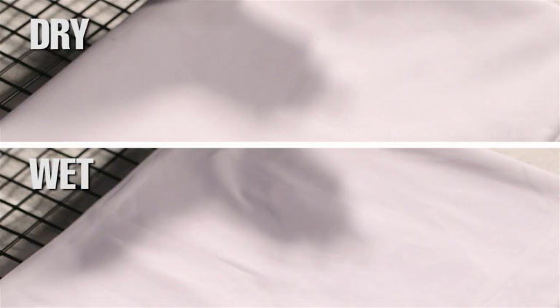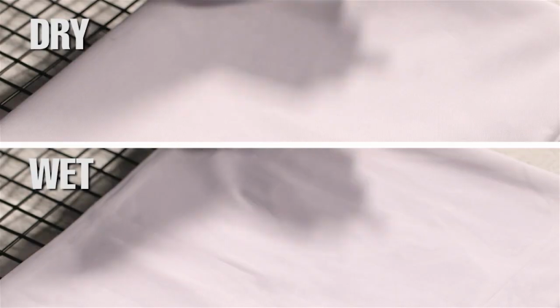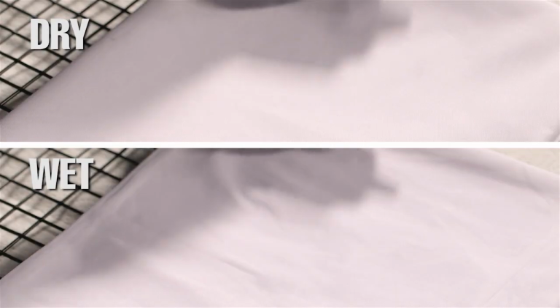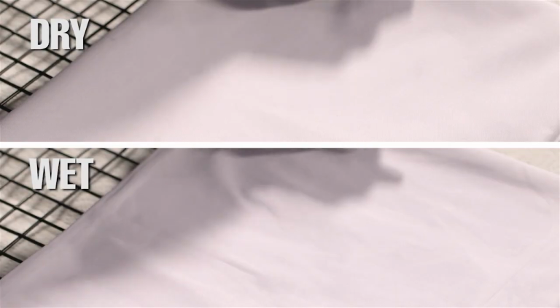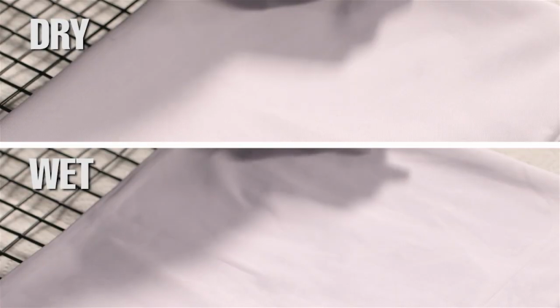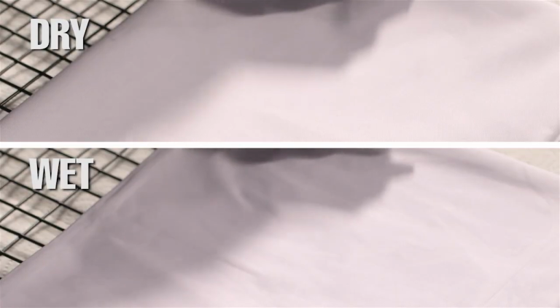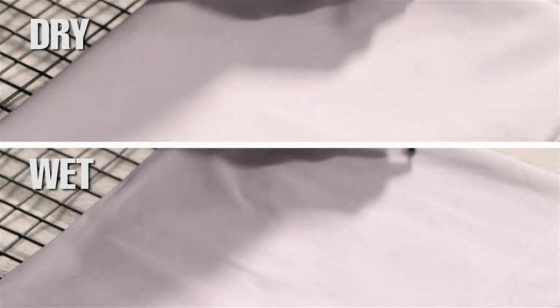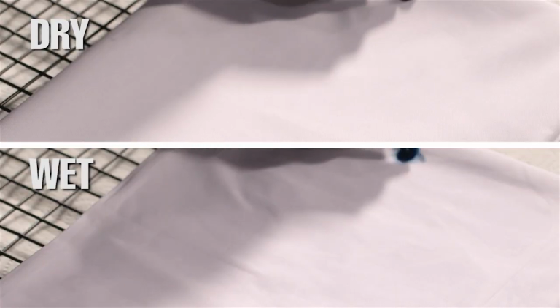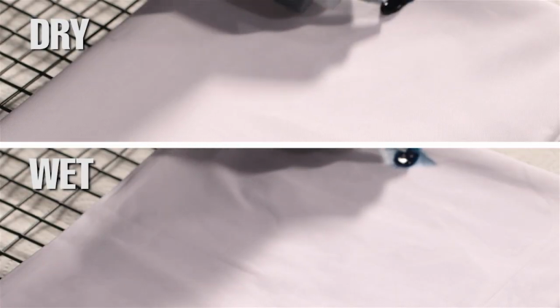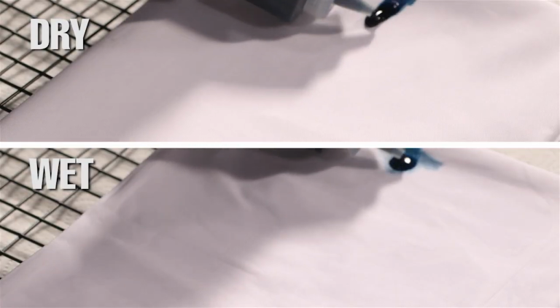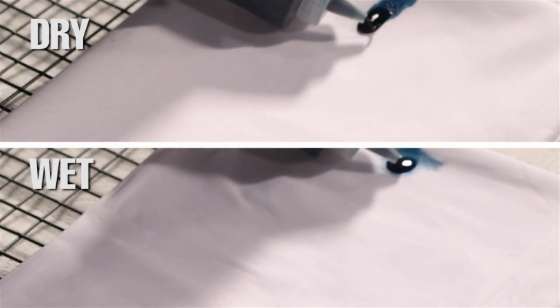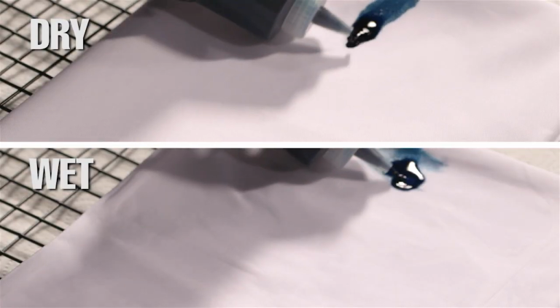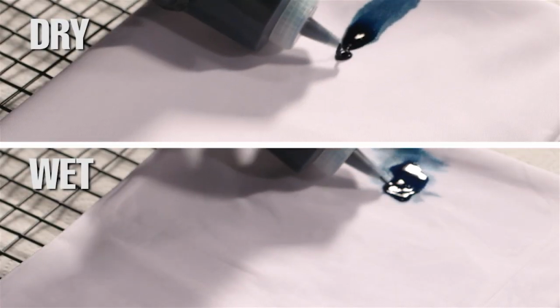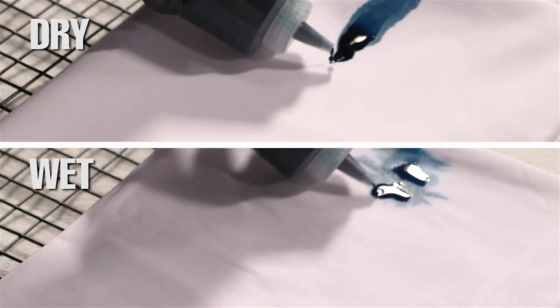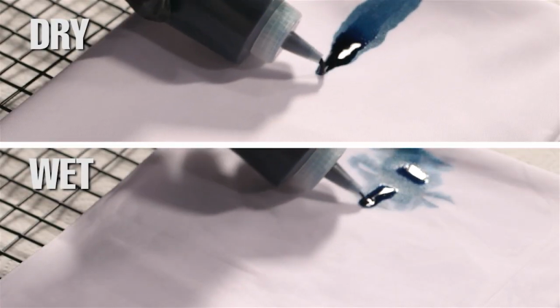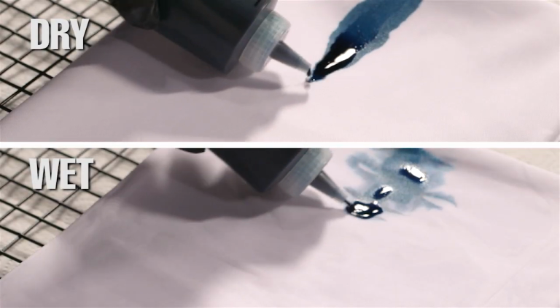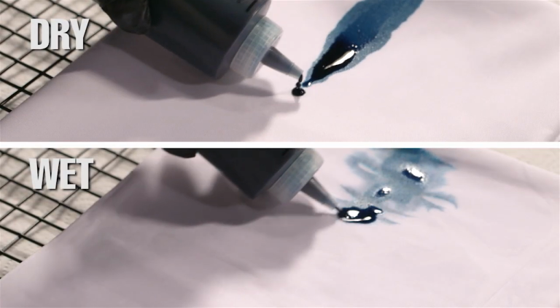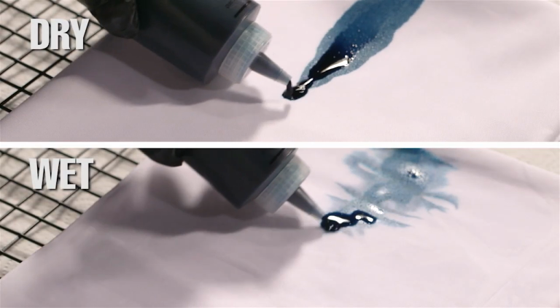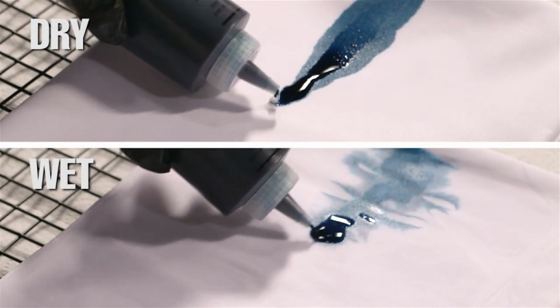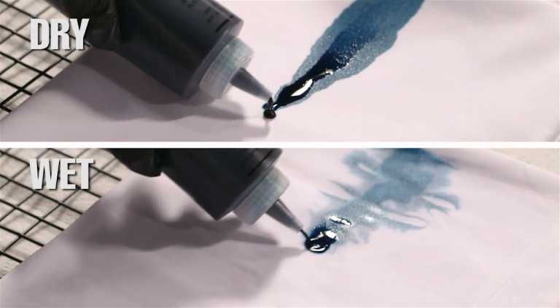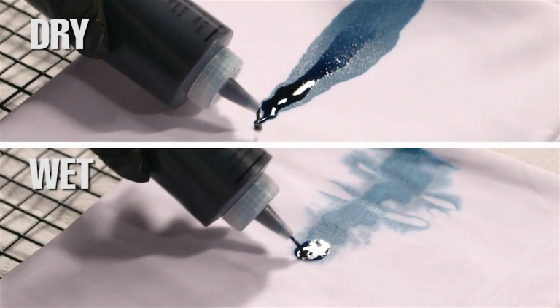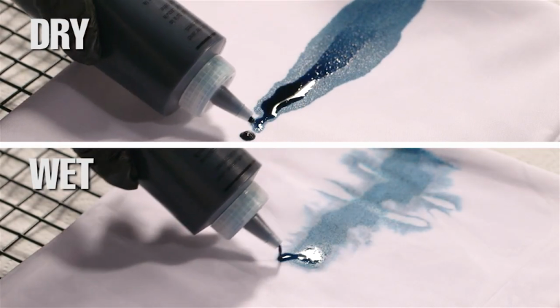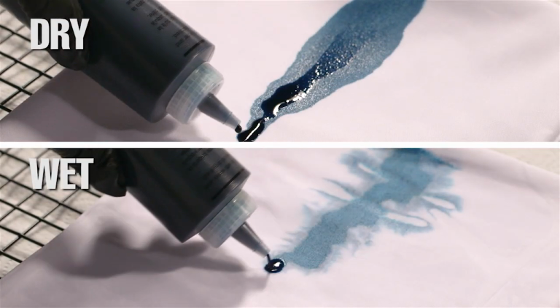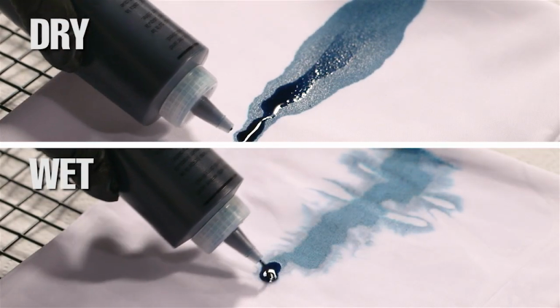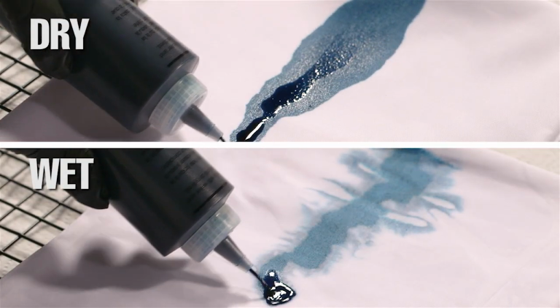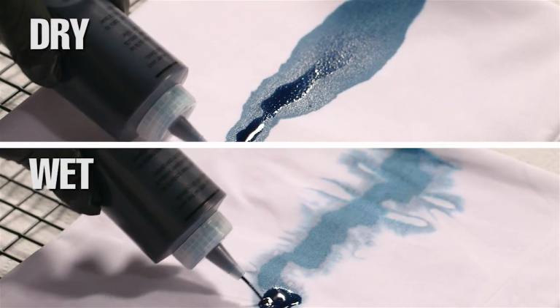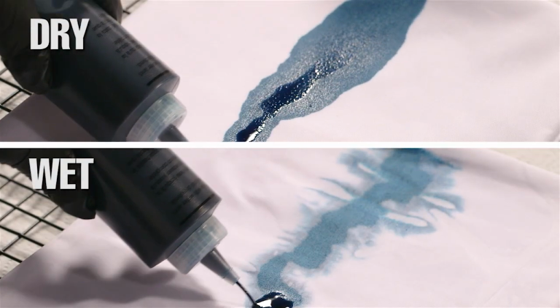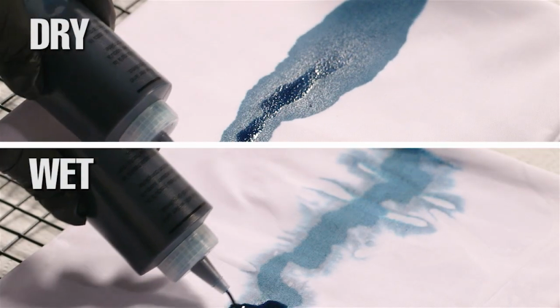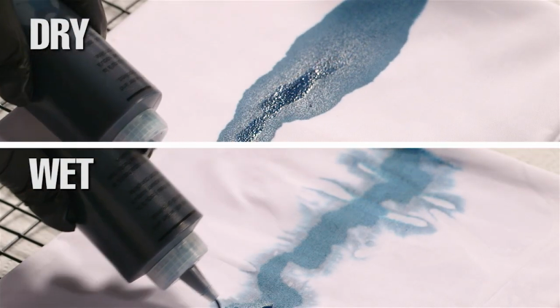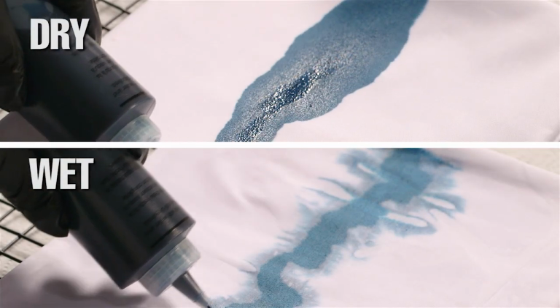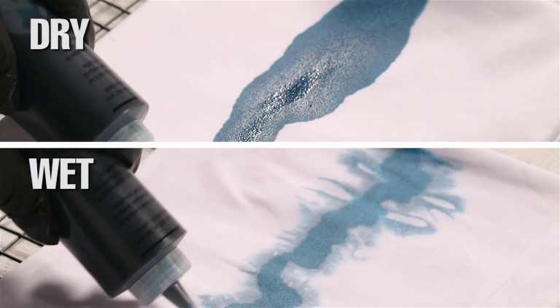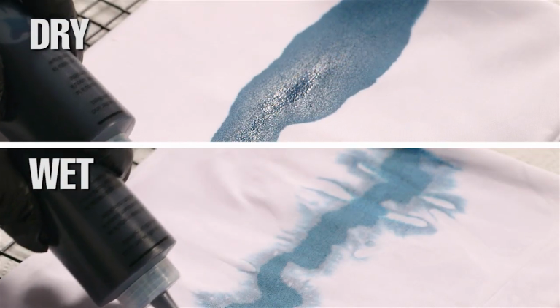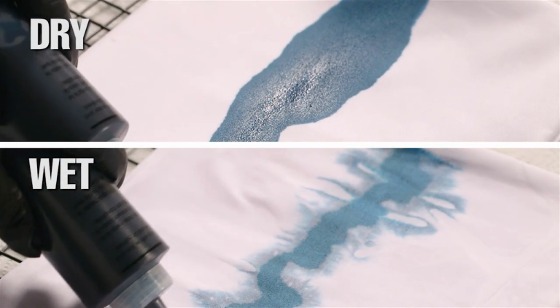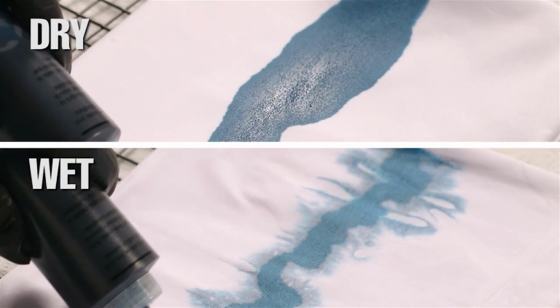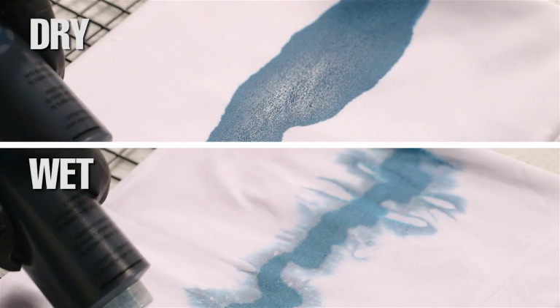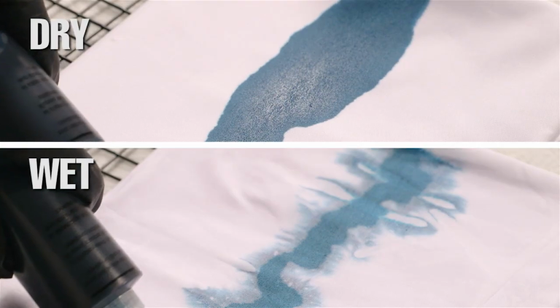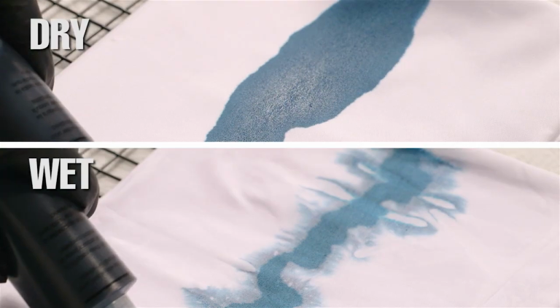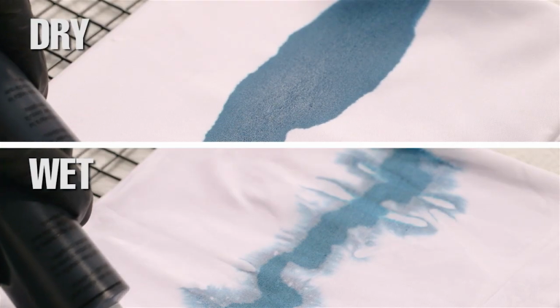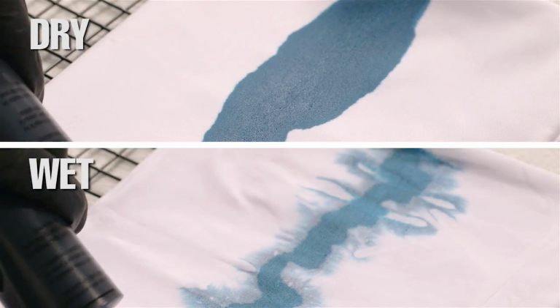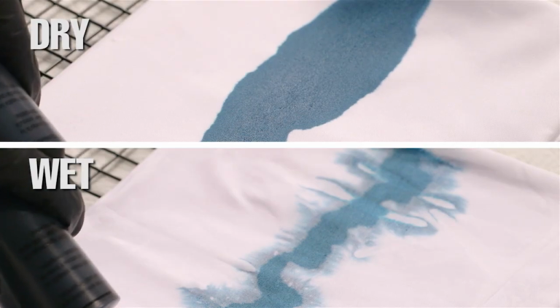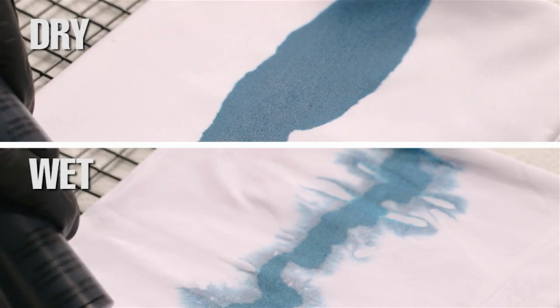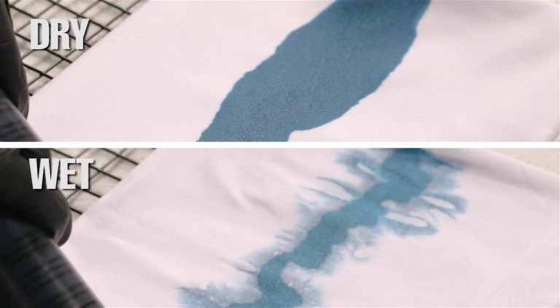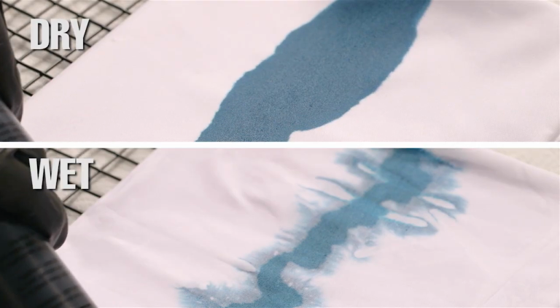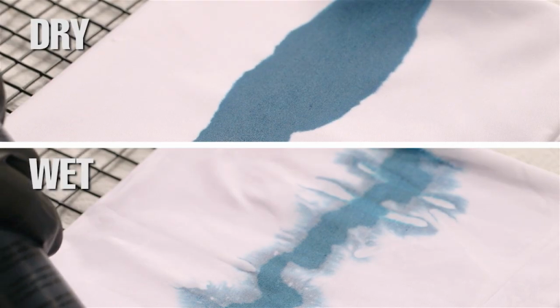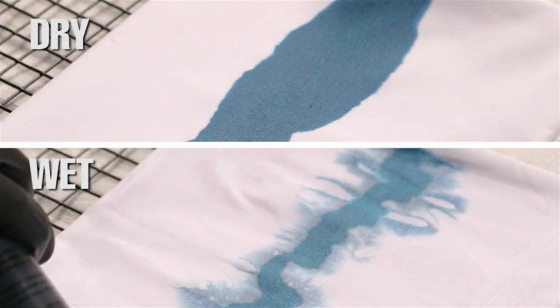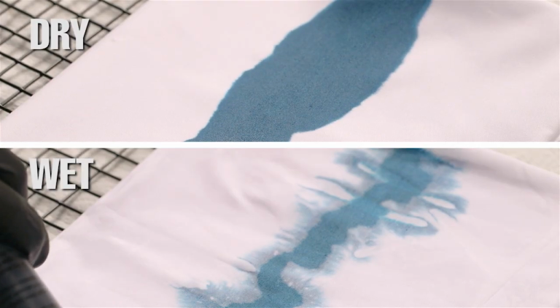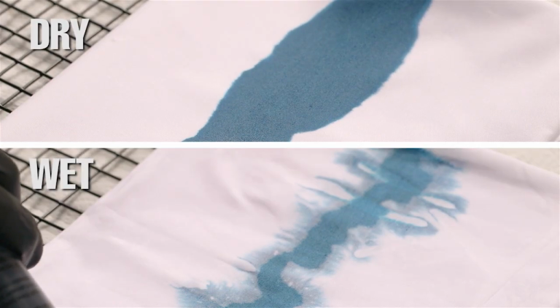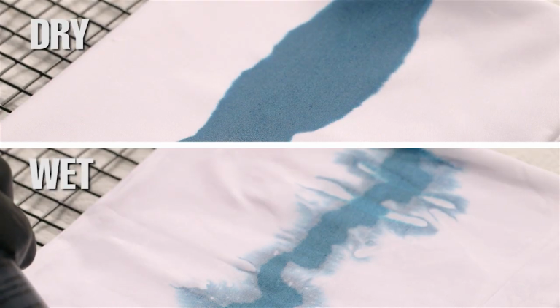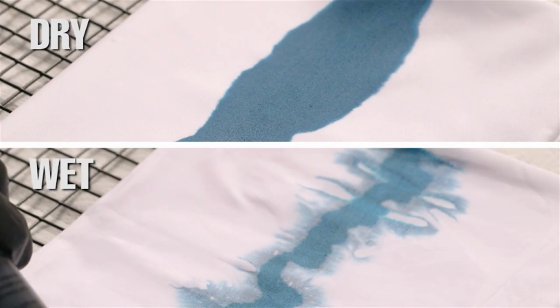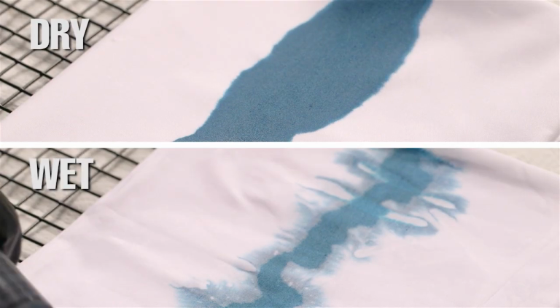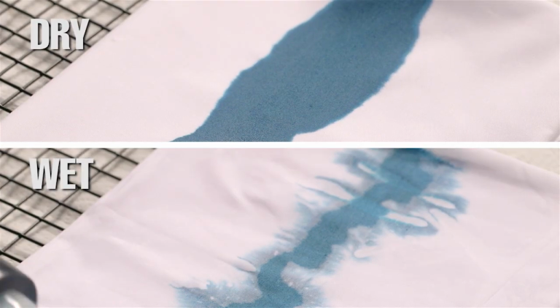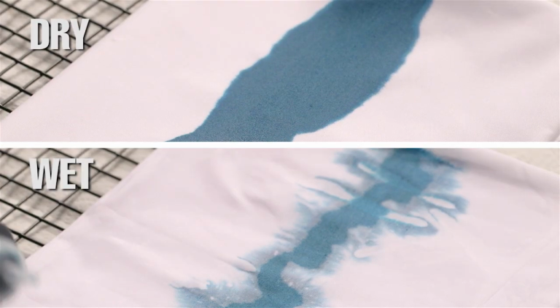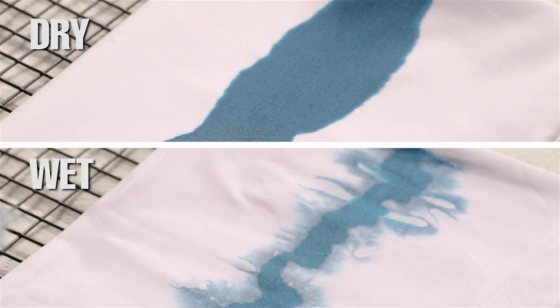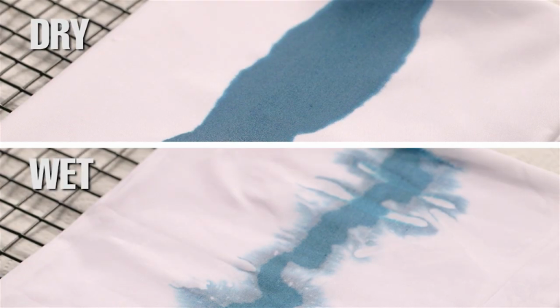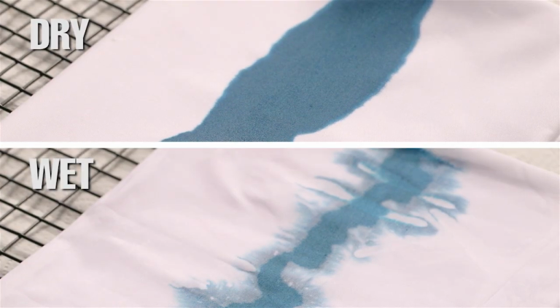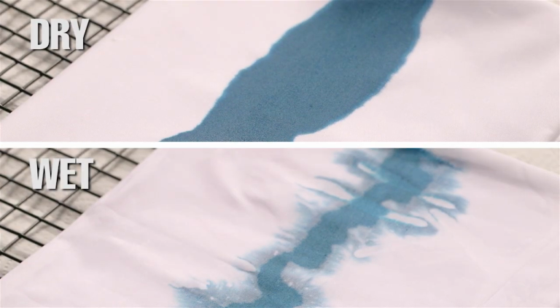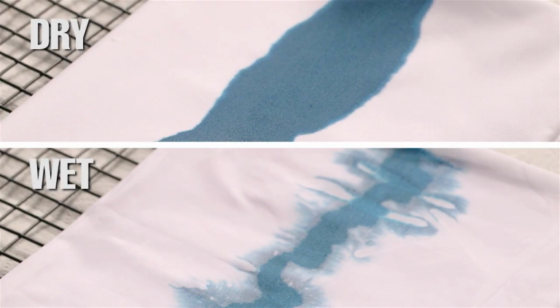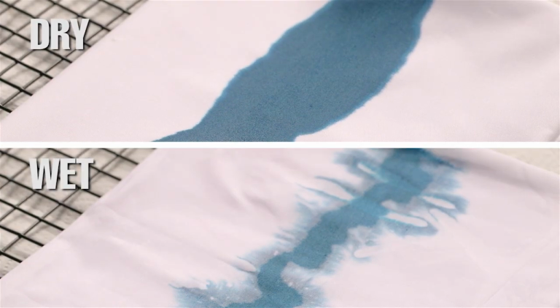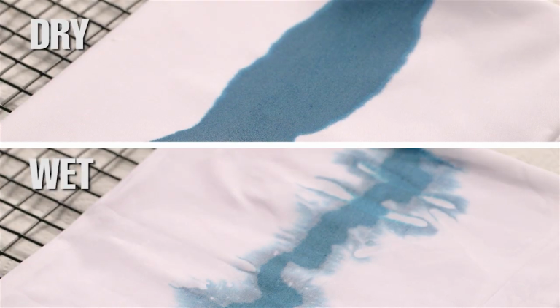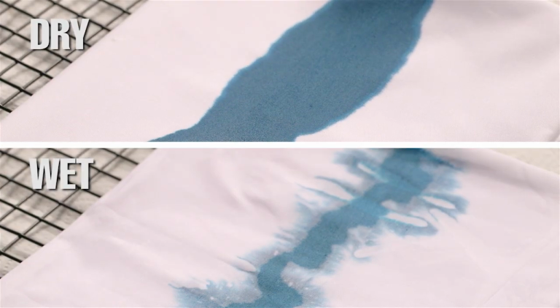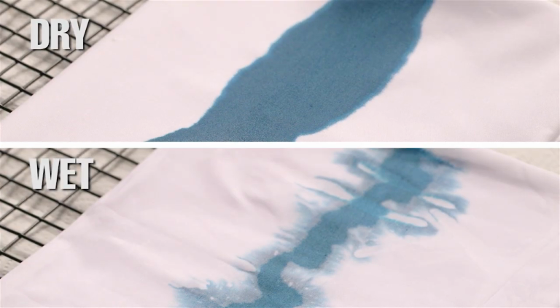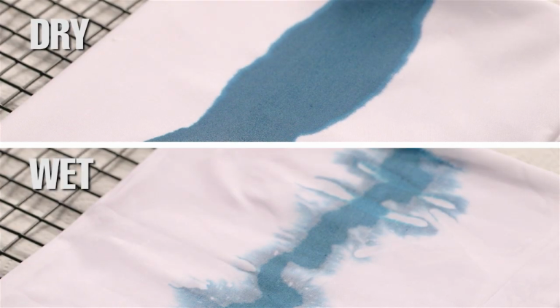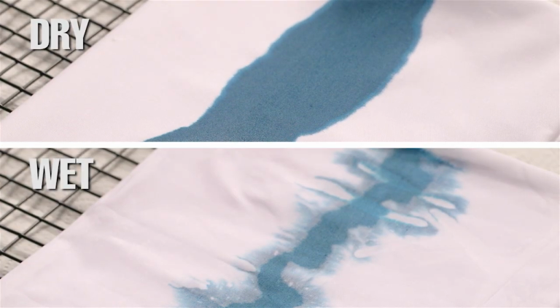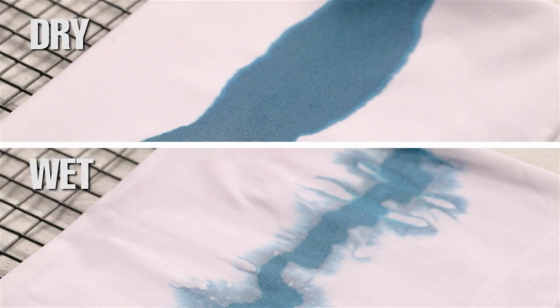You can dye the fabric either wet or dry, but the dye soaks in and spreads a little better when you're working with damp fabric.